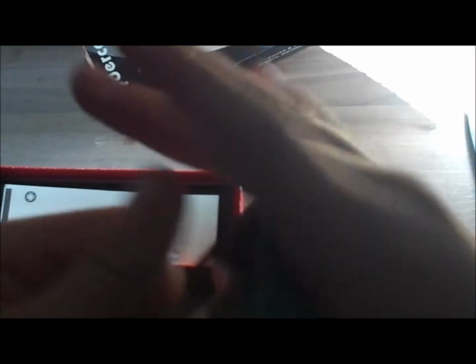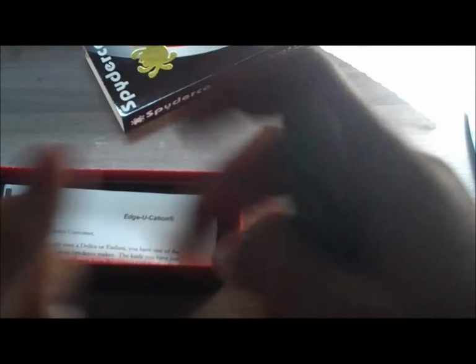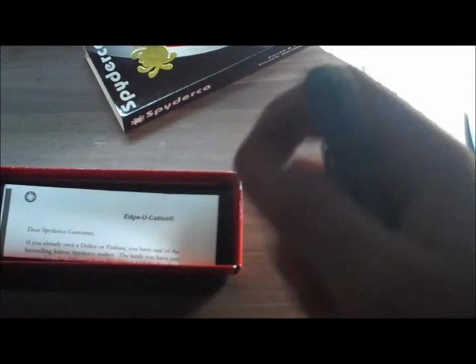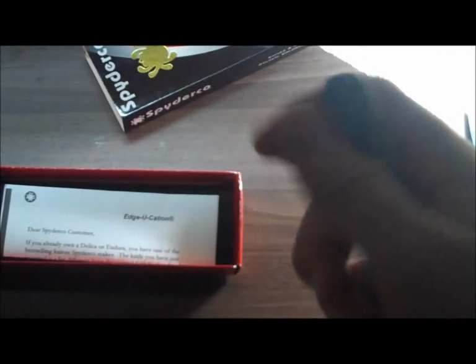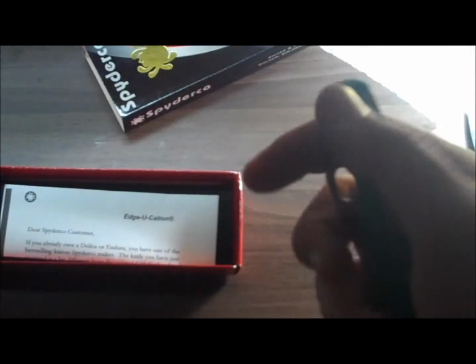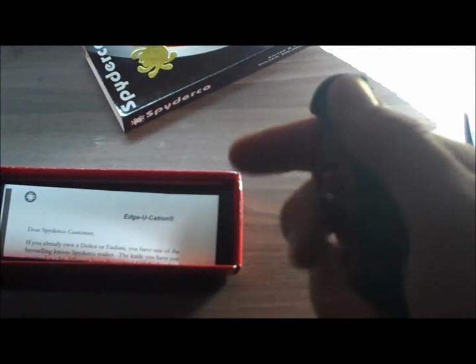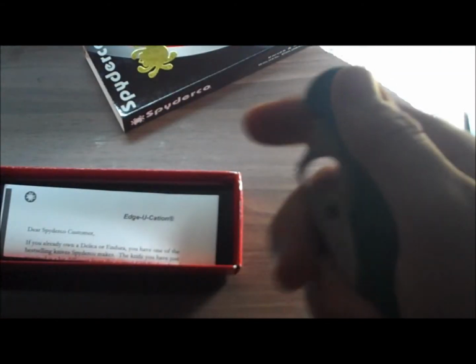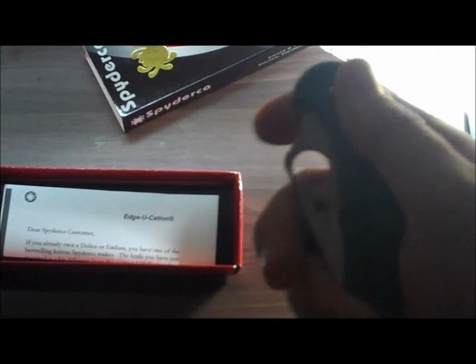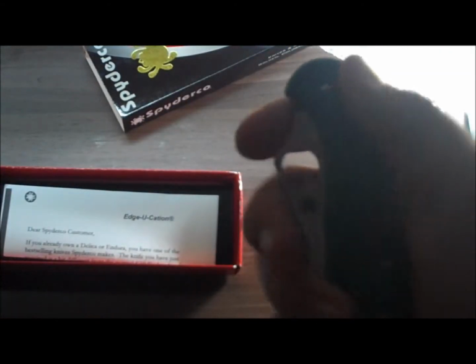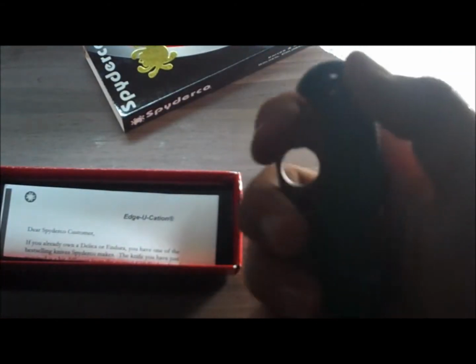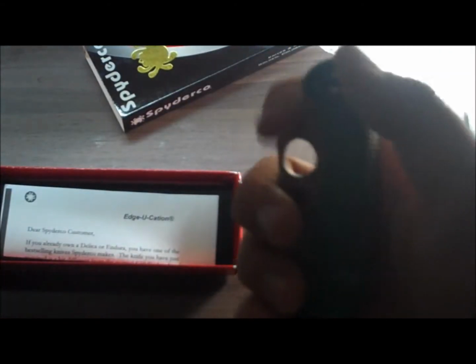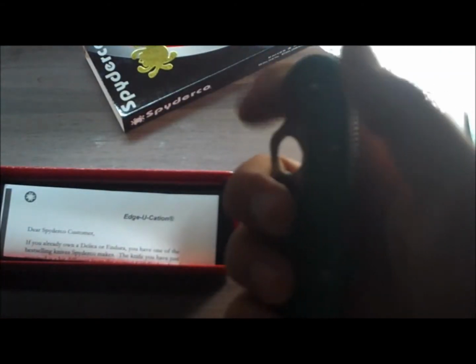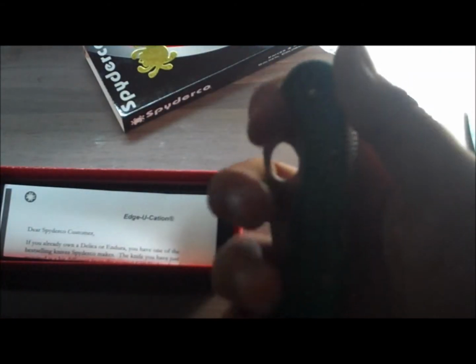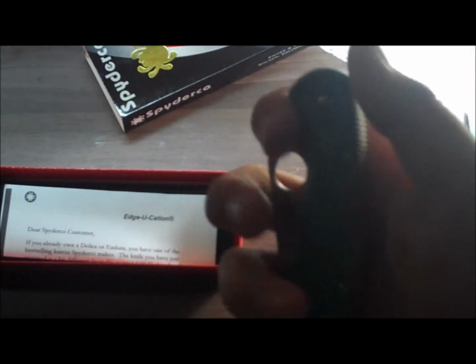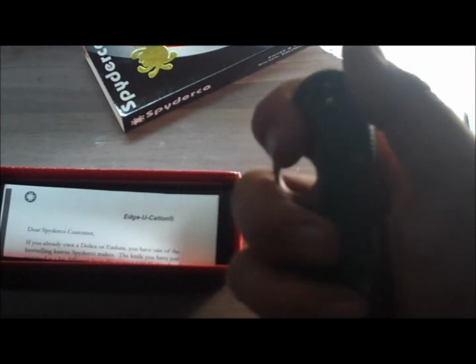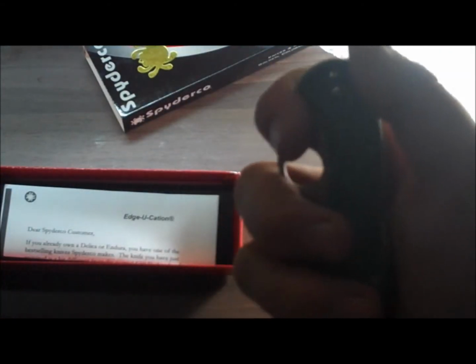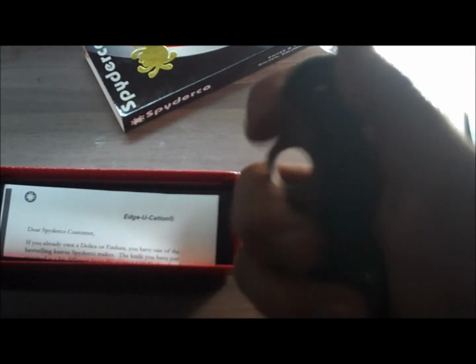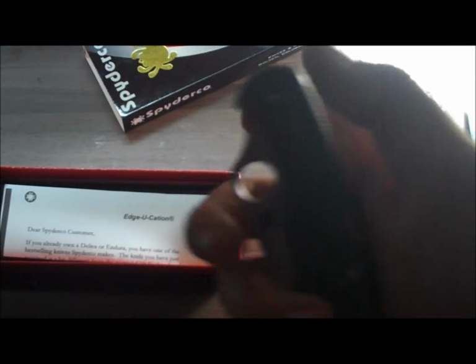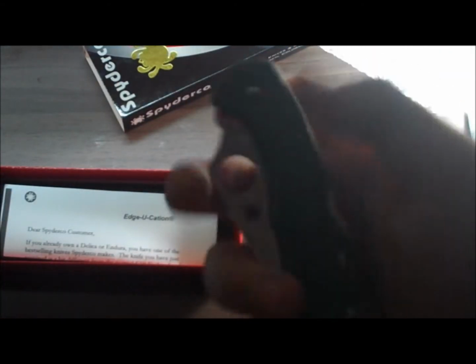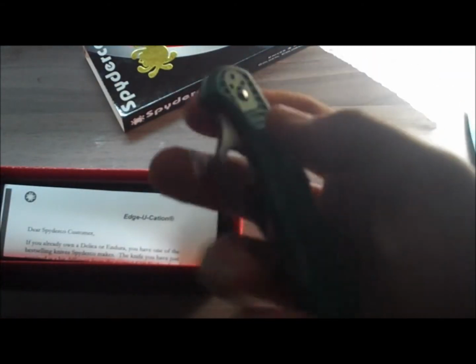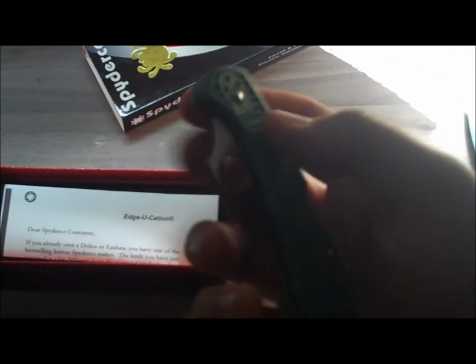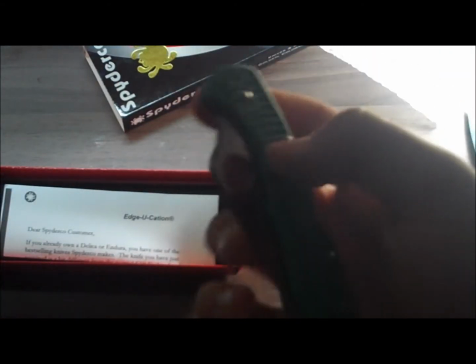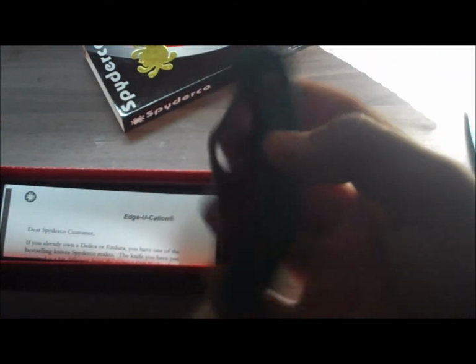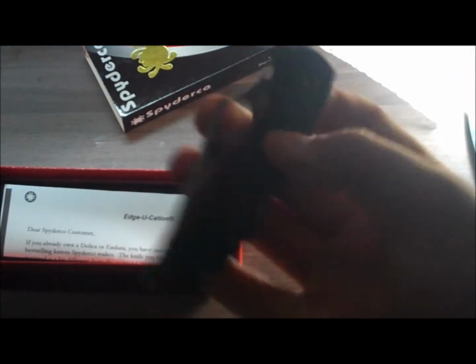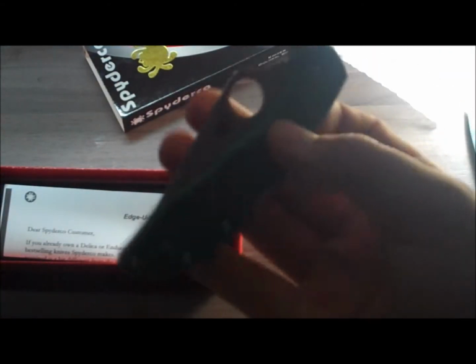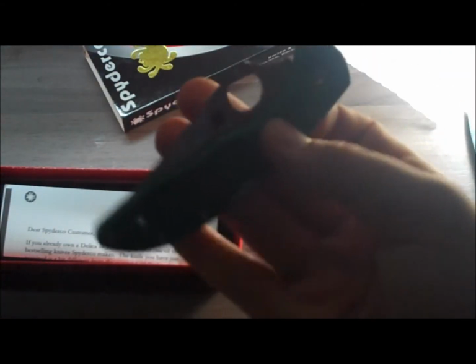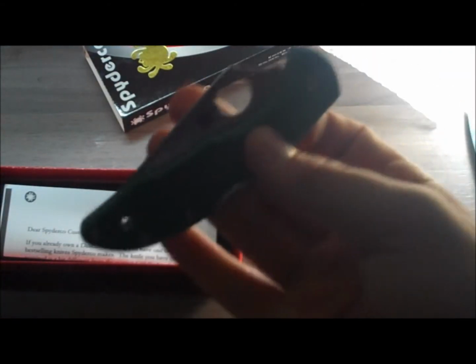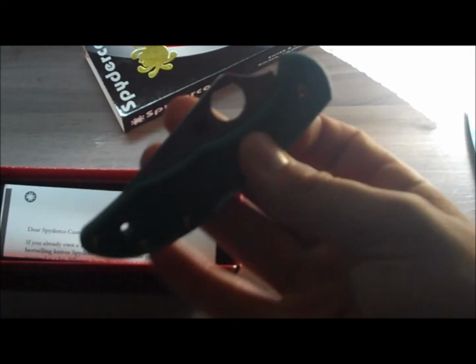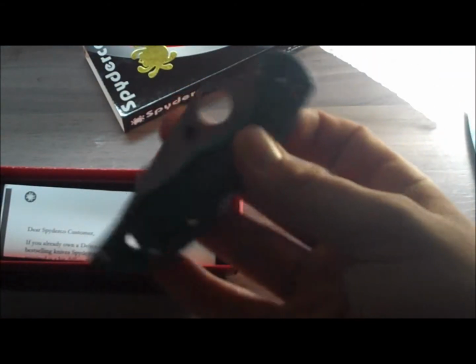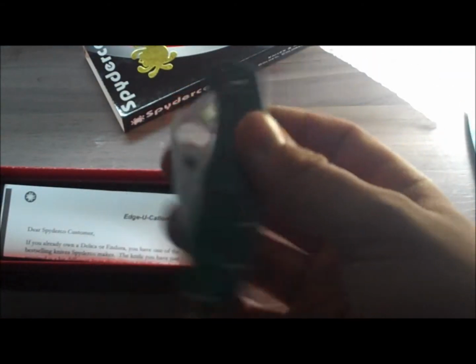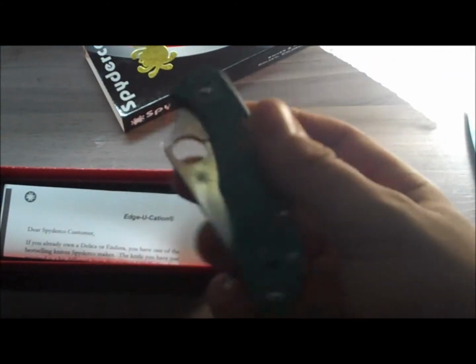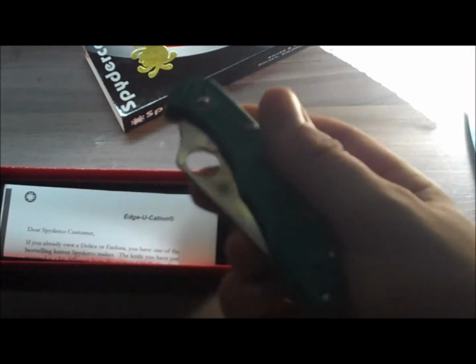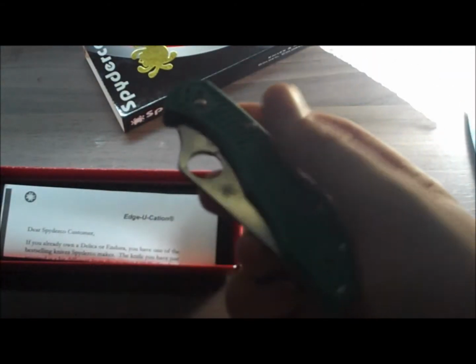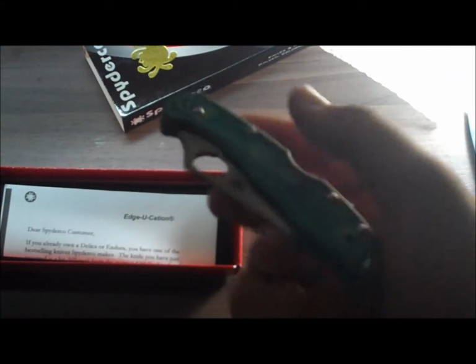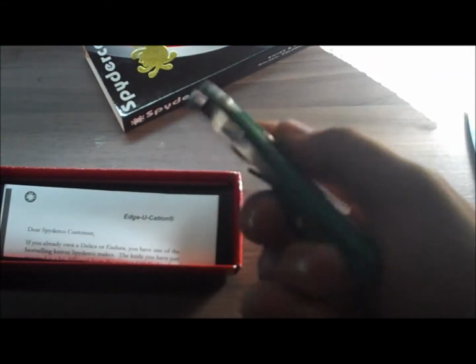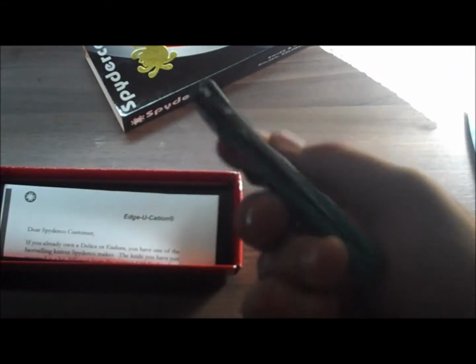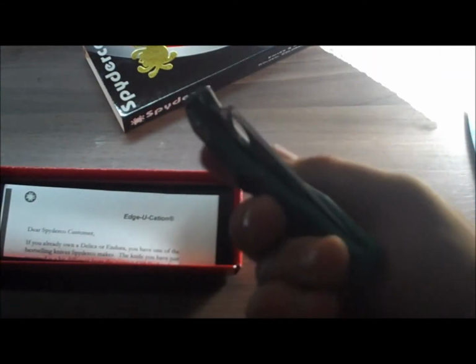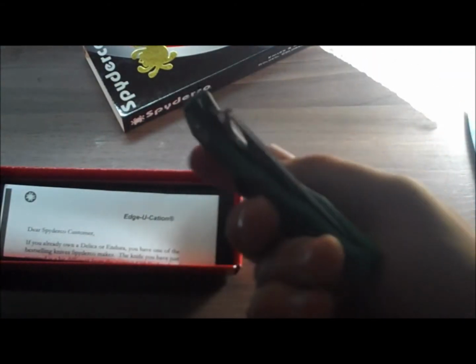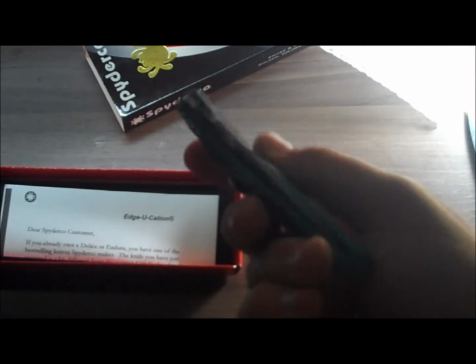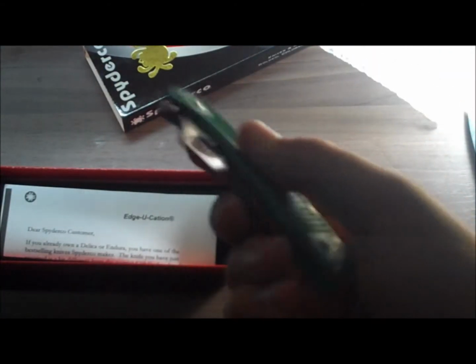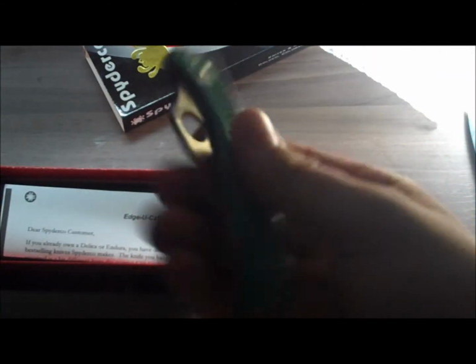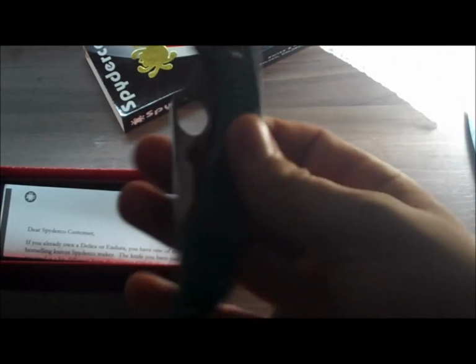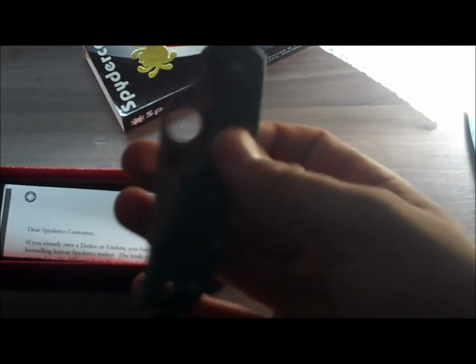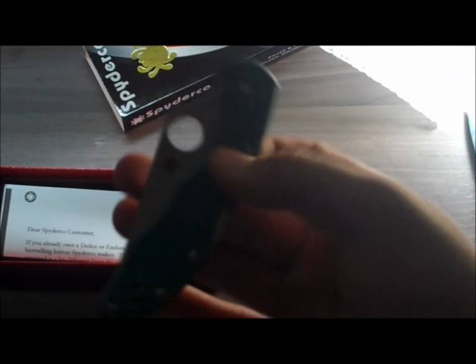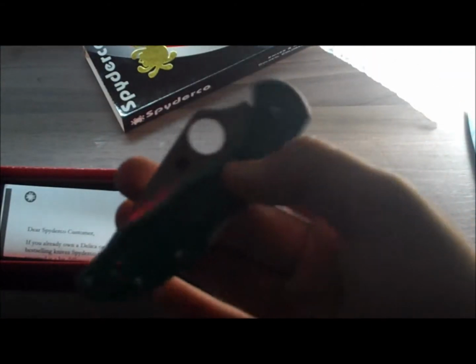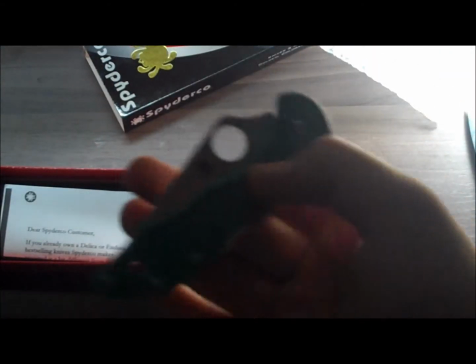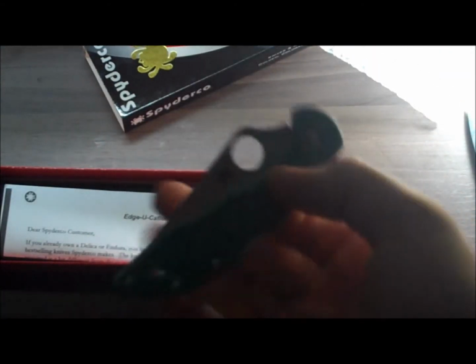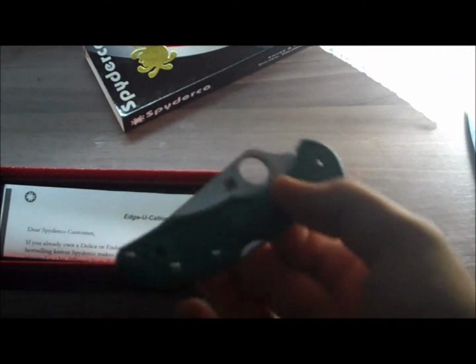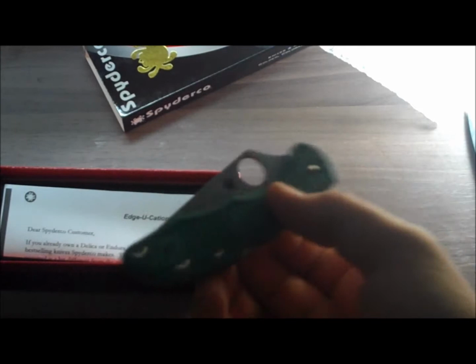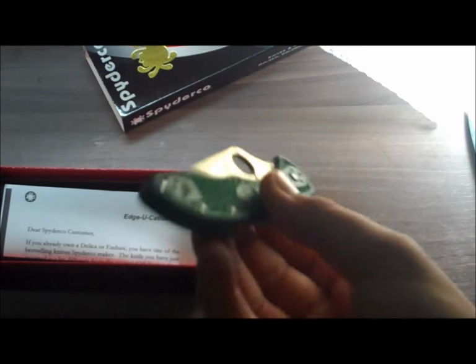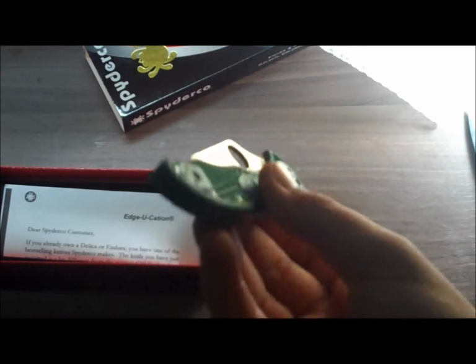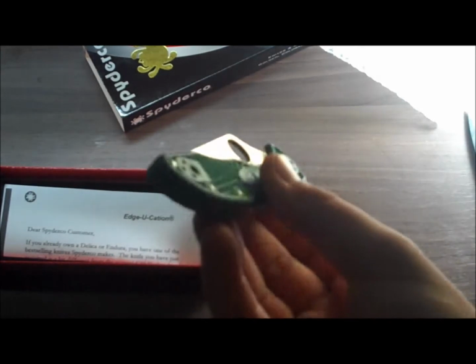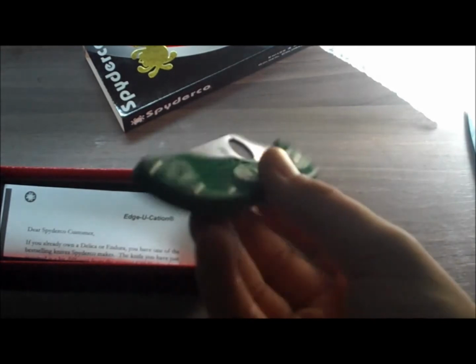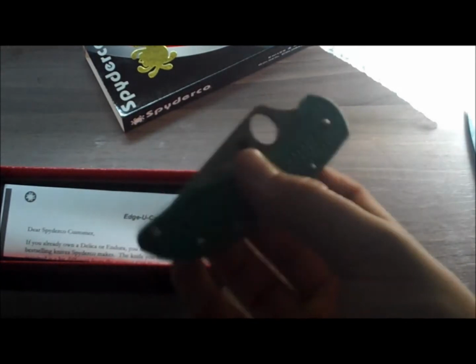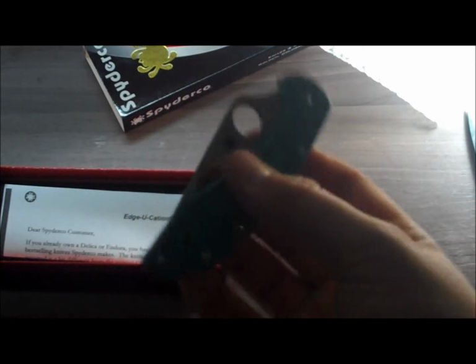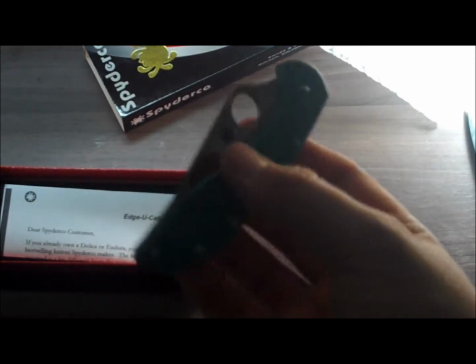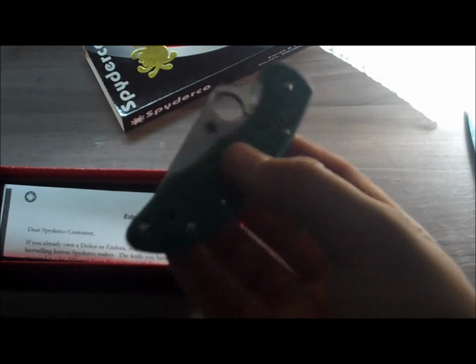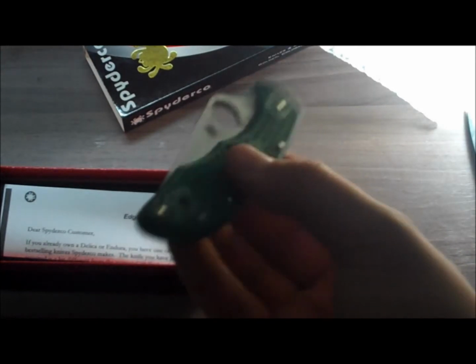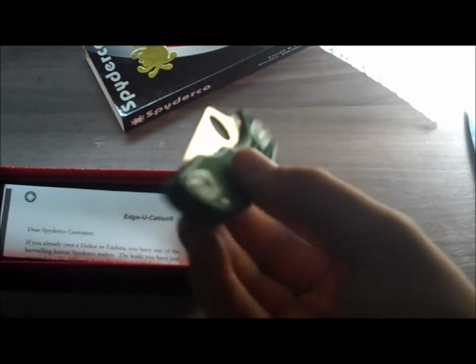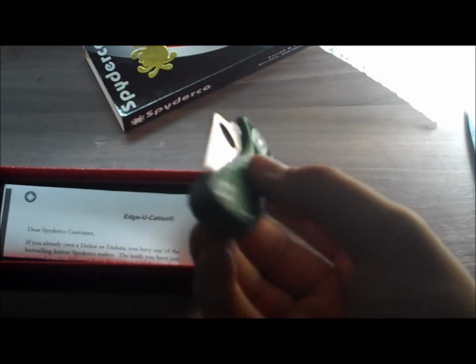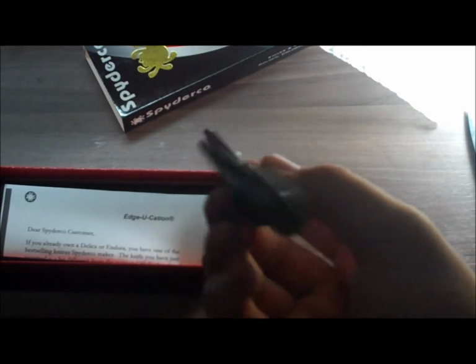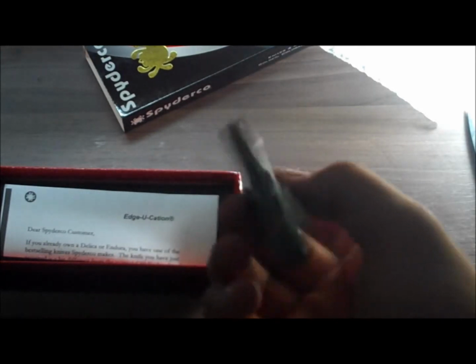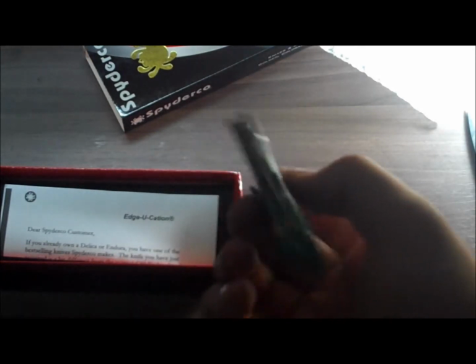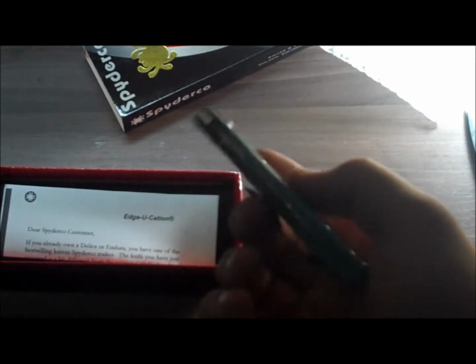Super nice feel in your hand, actually. Smaller than I thought it would be, which is good, because I intend this to be a pocket knife.